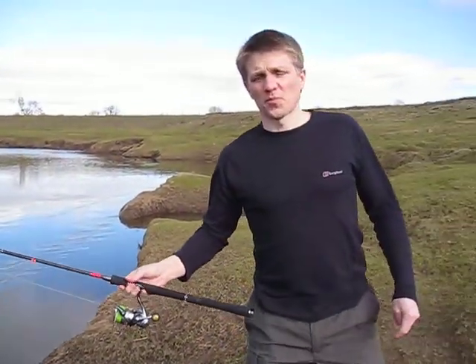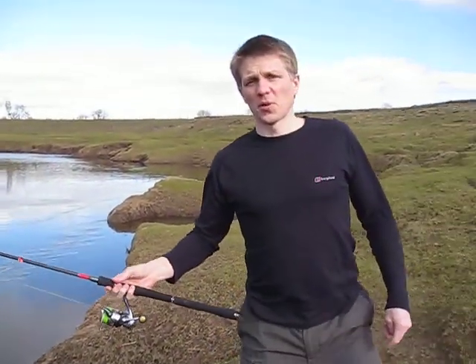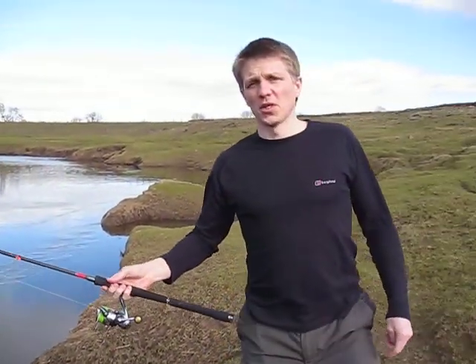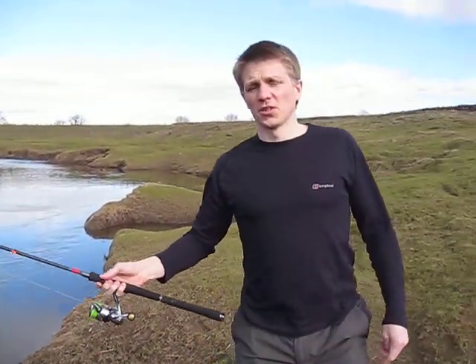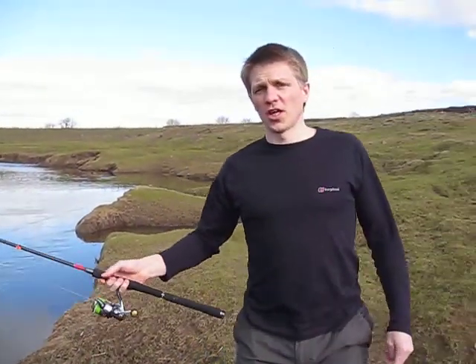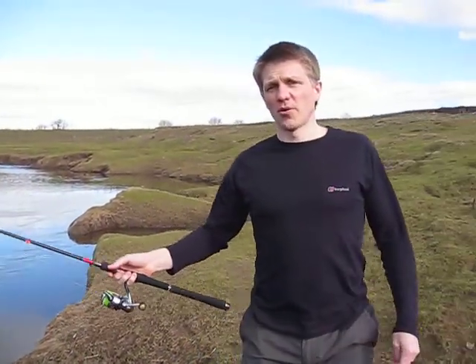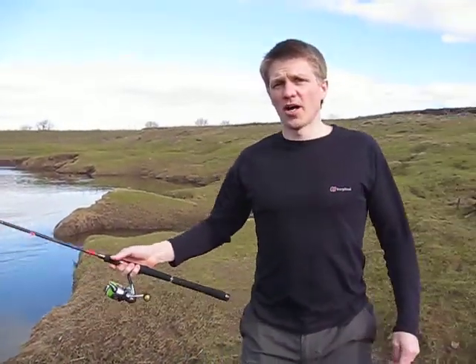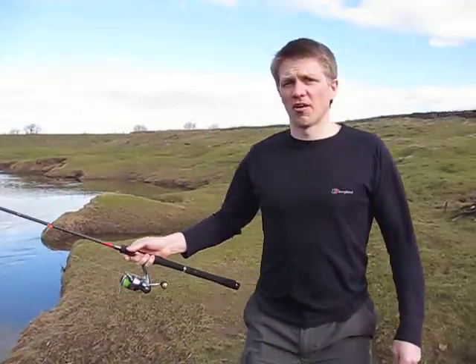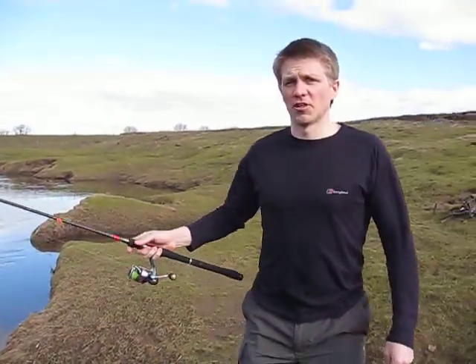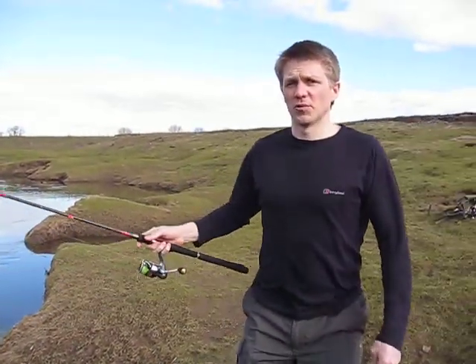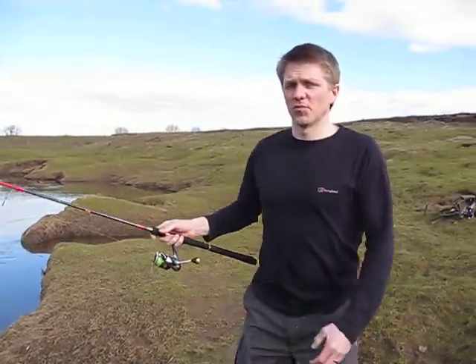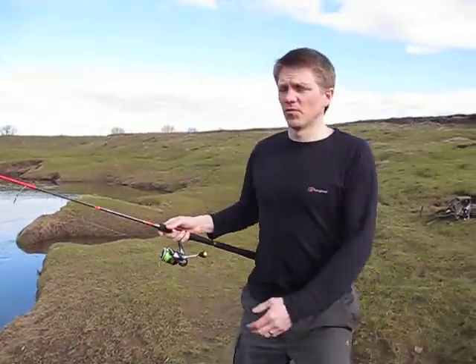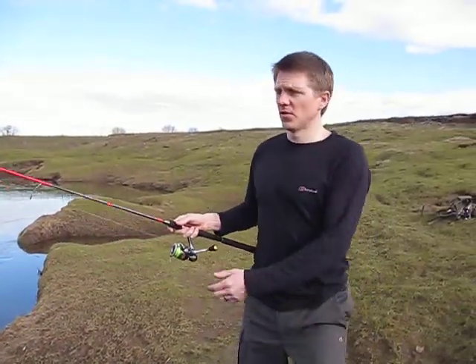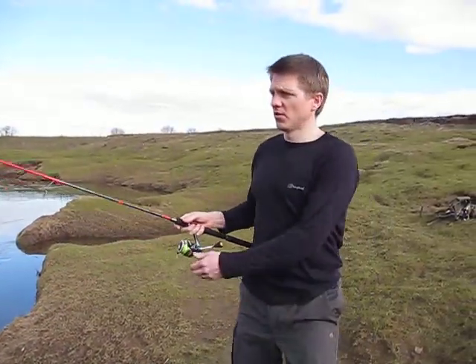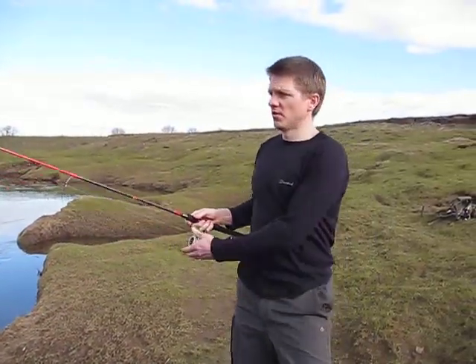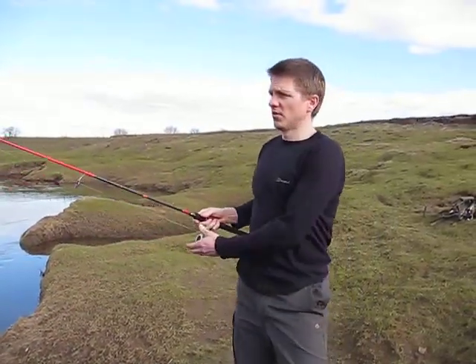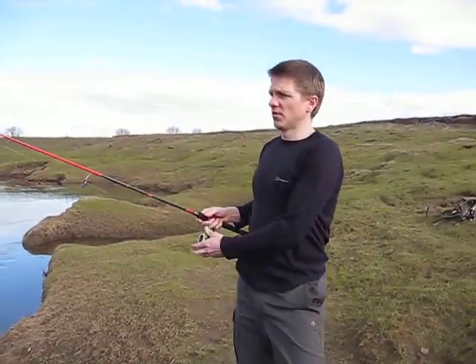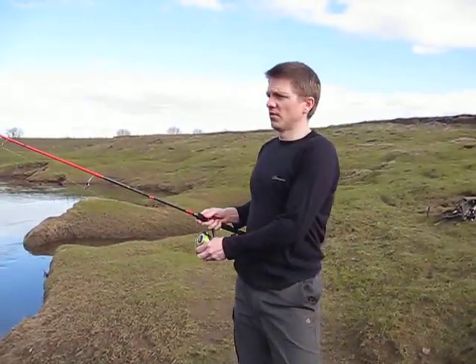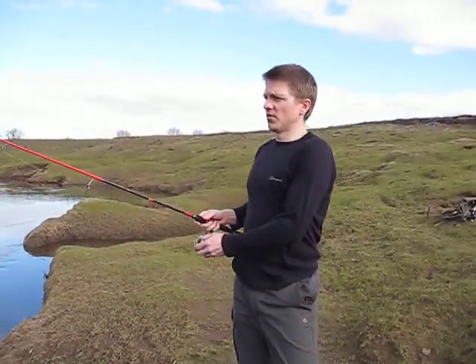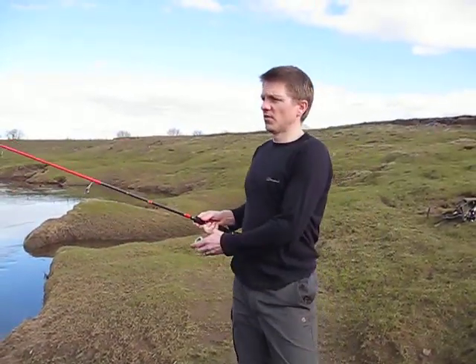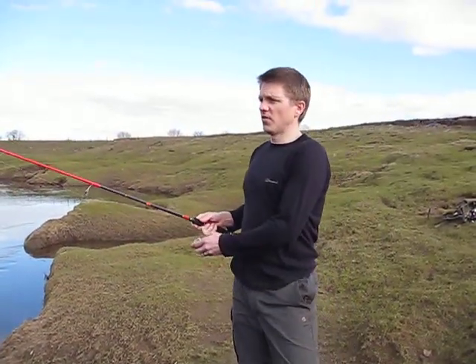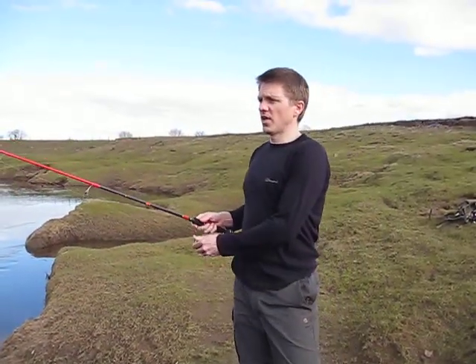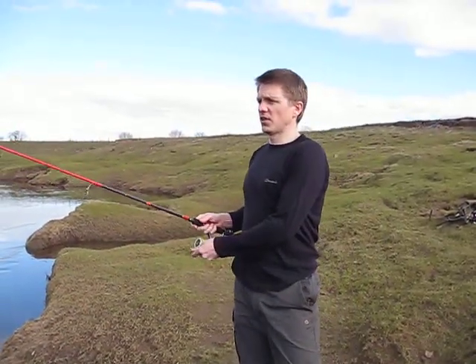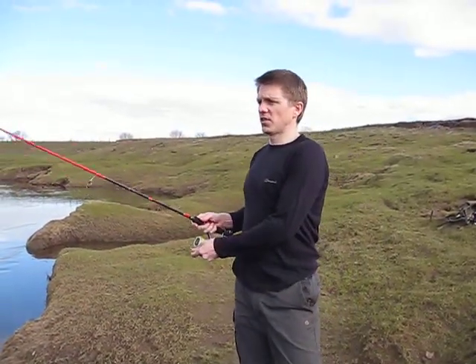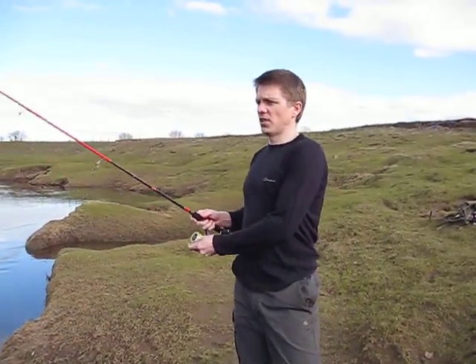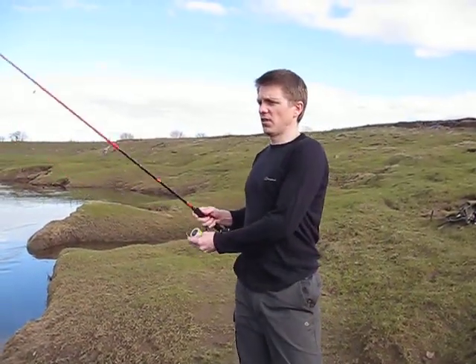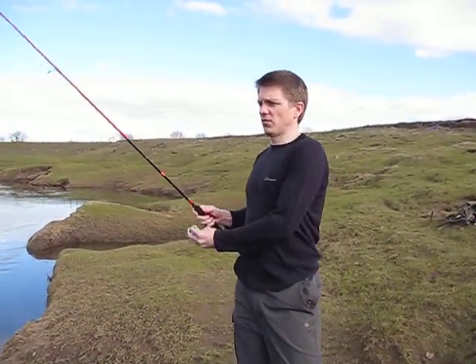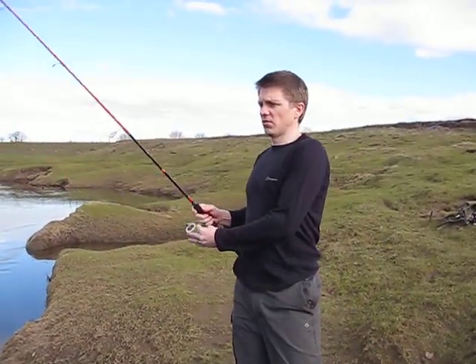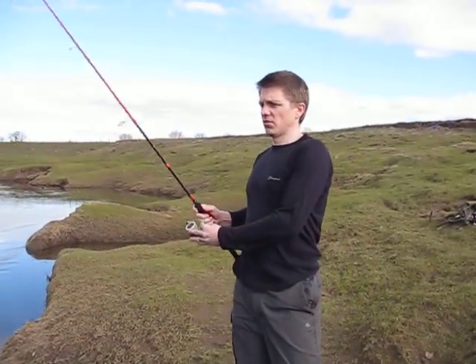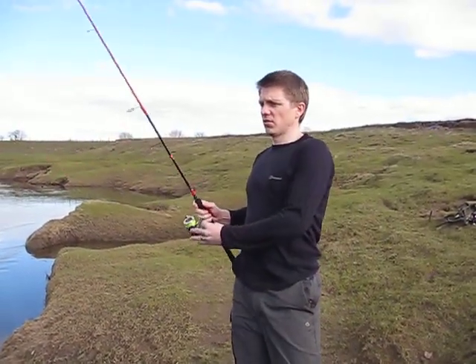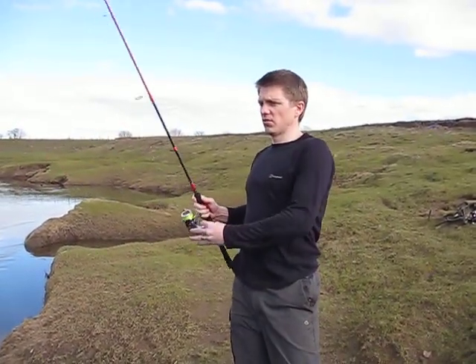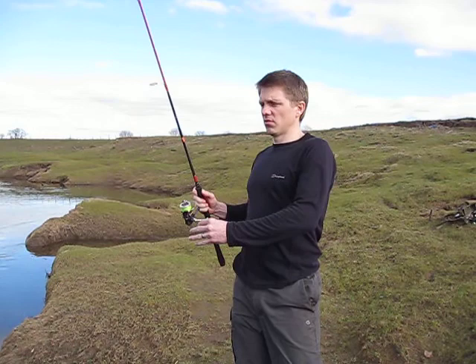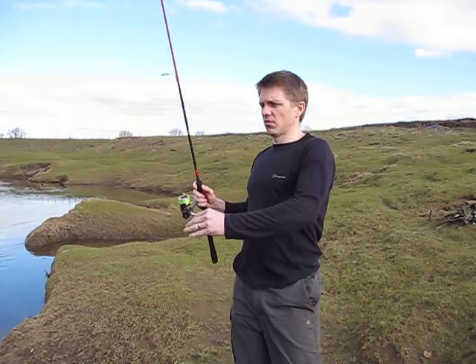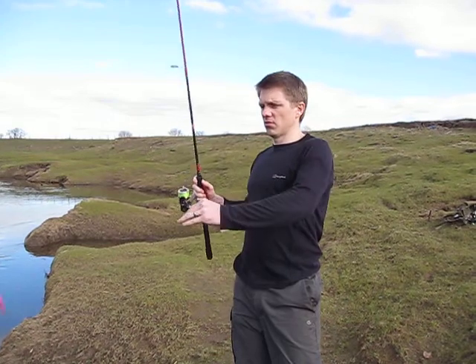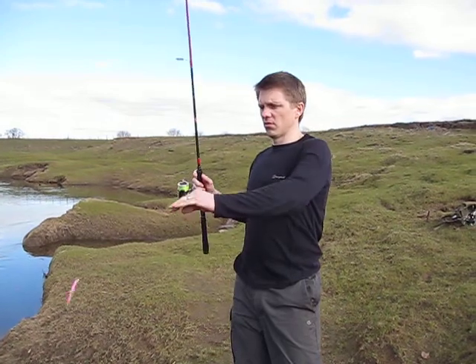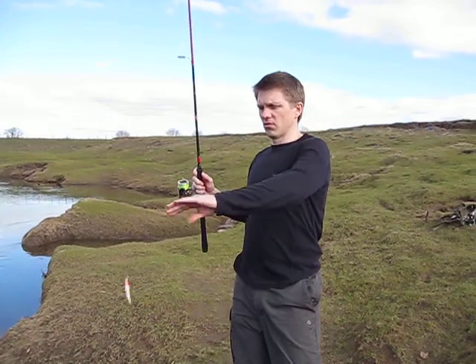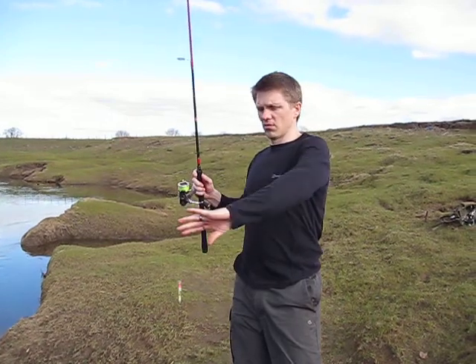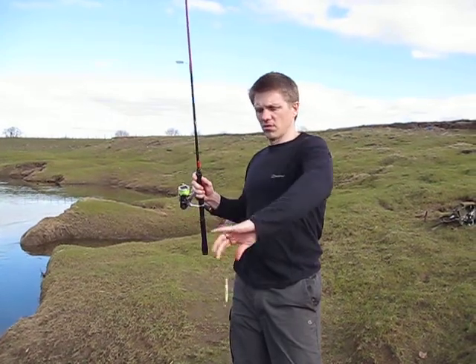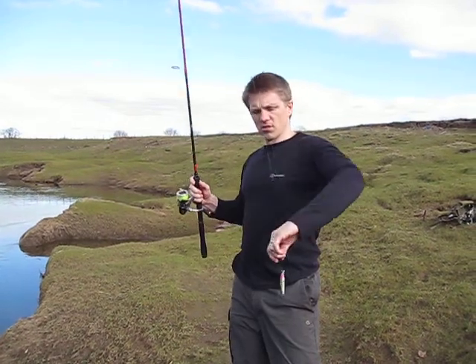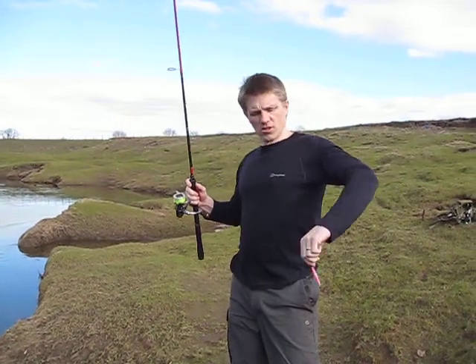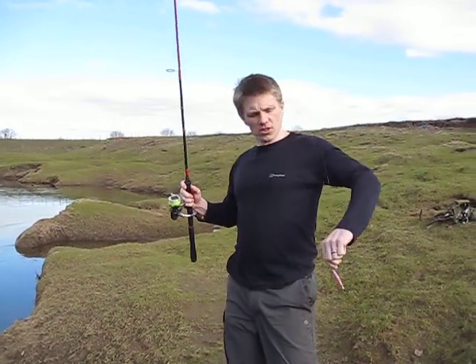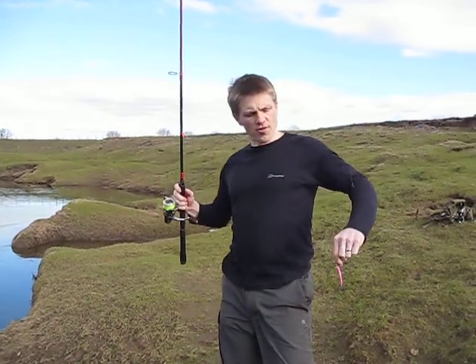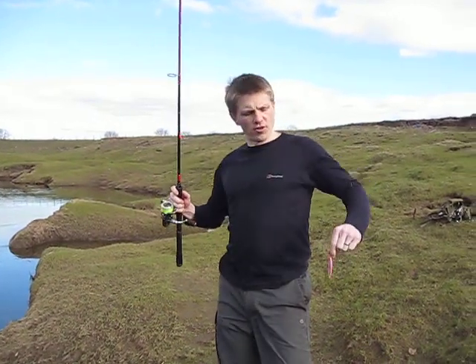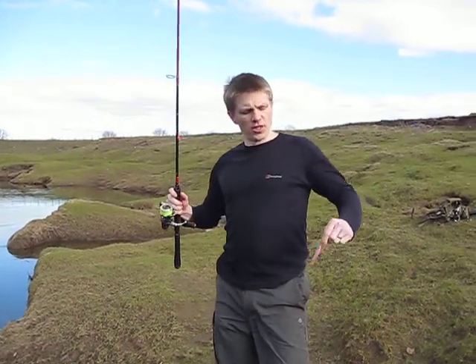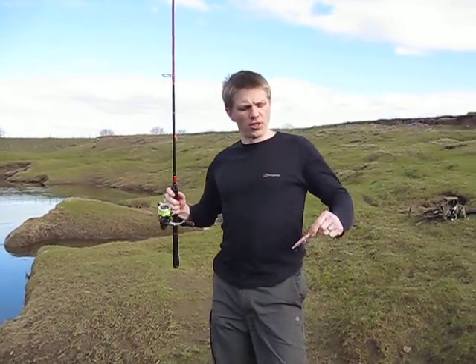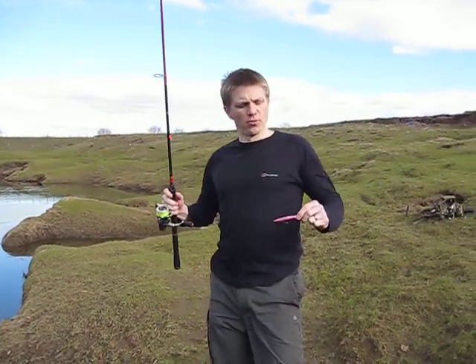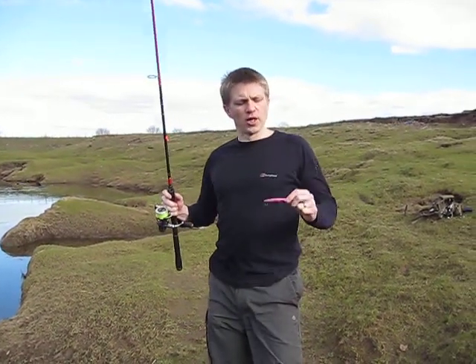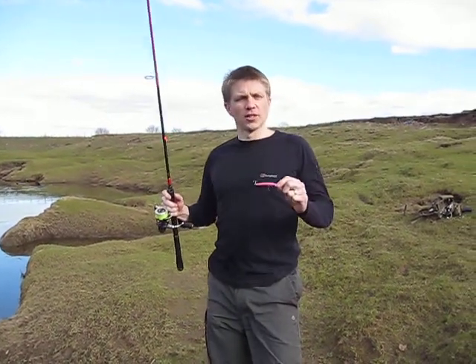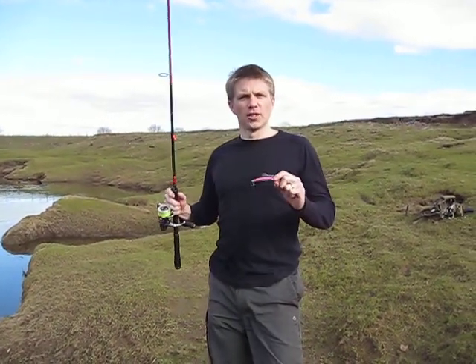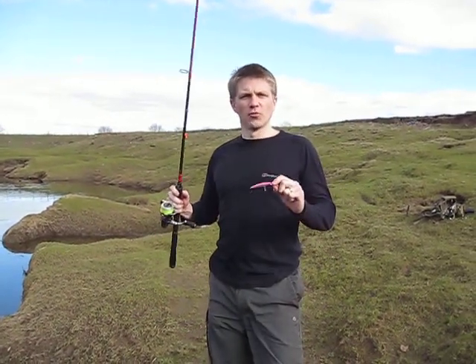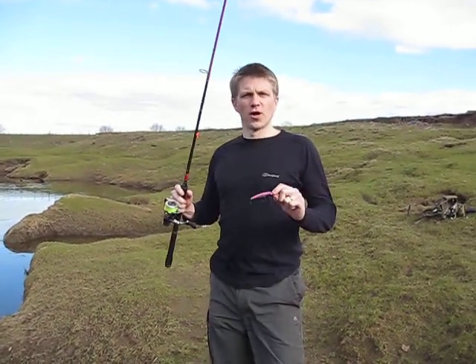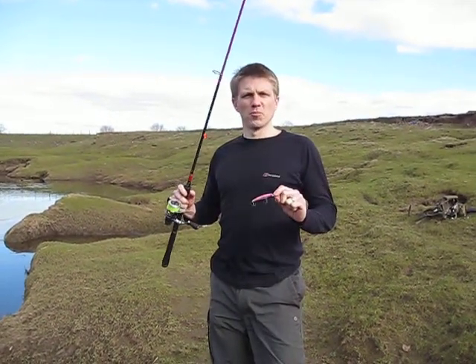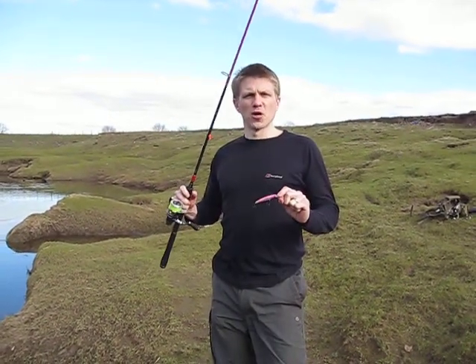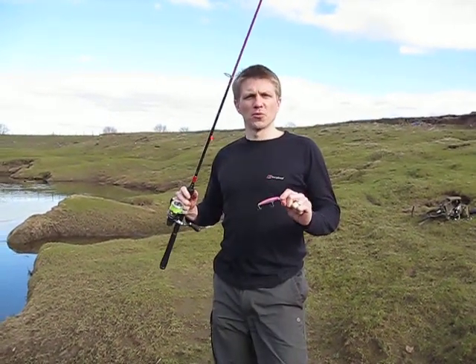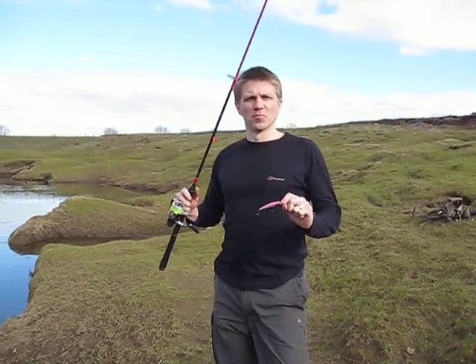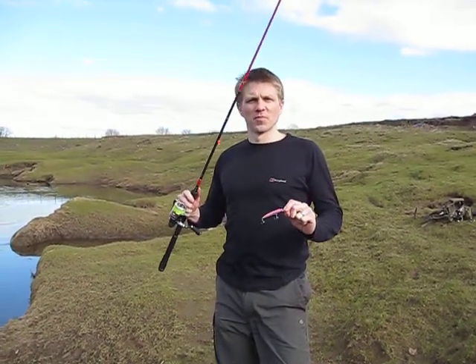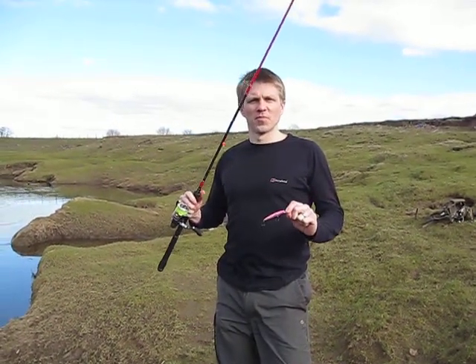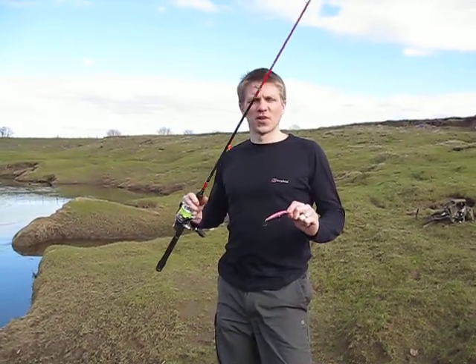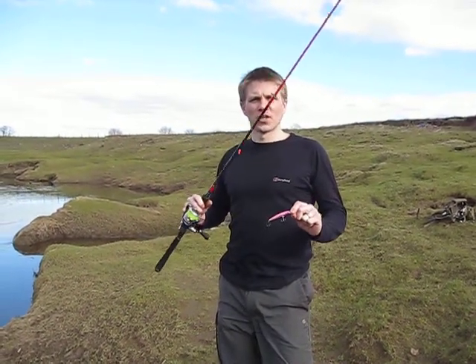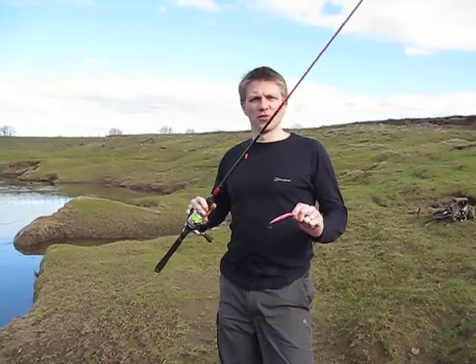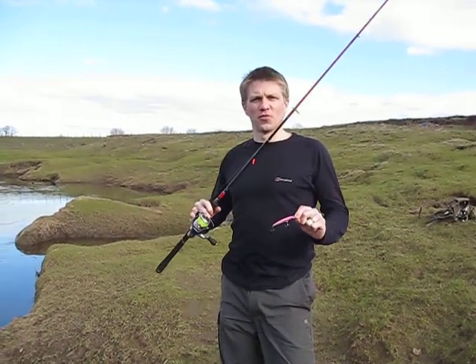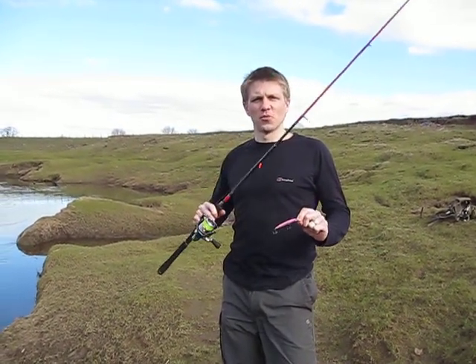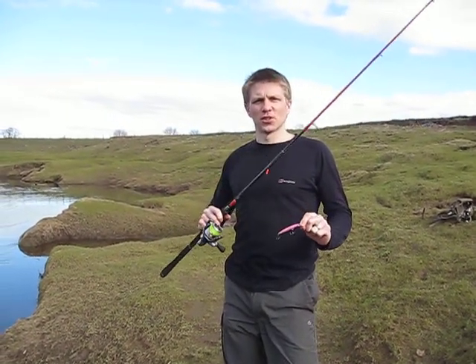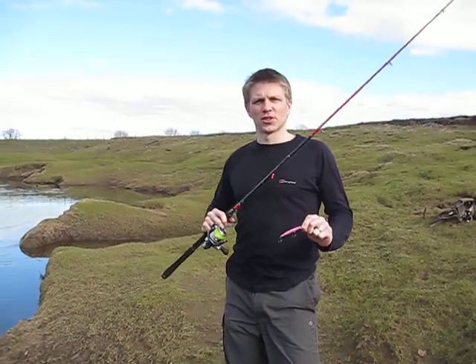So there we have it — the AT70 Elua in rainbow. Thank you for watching.